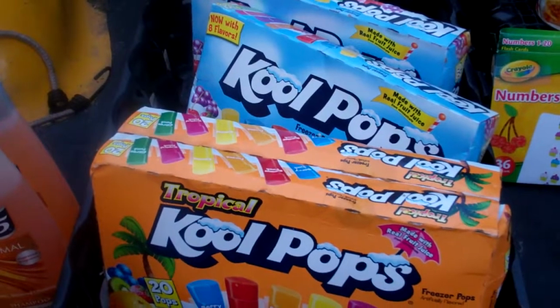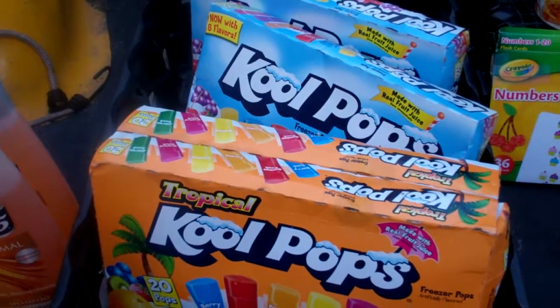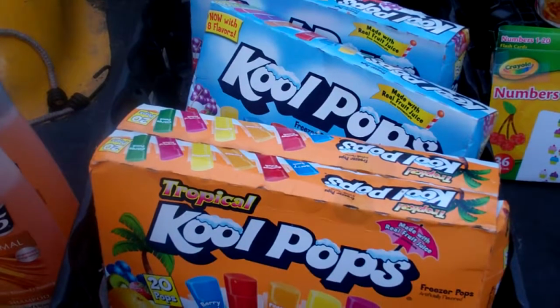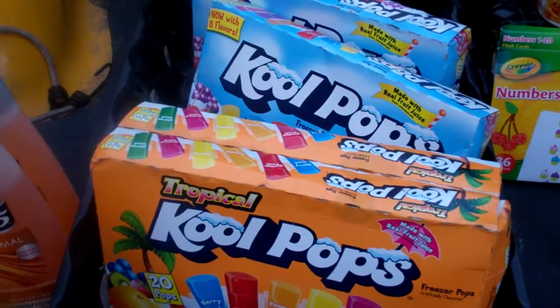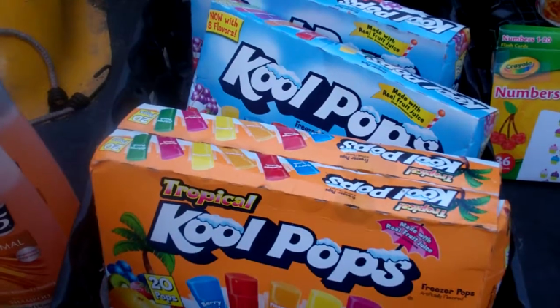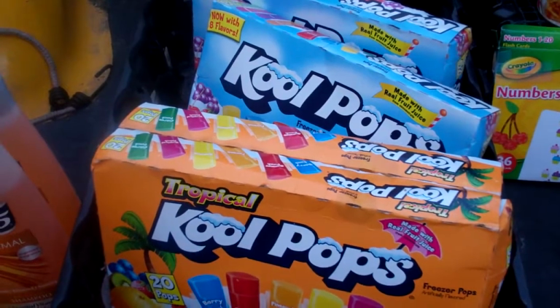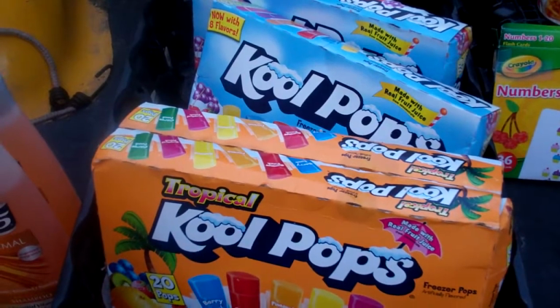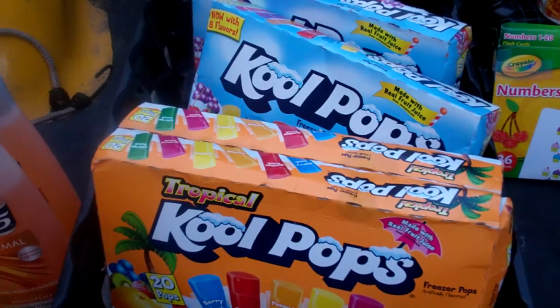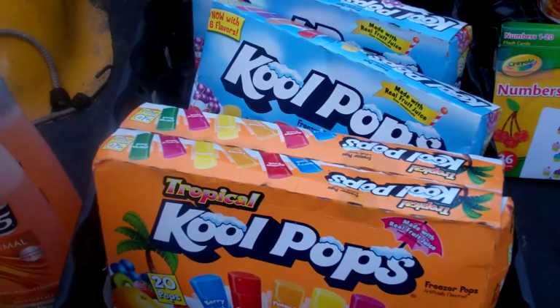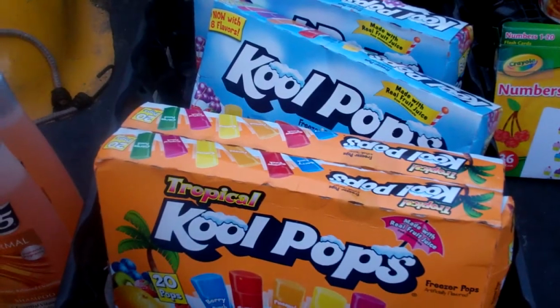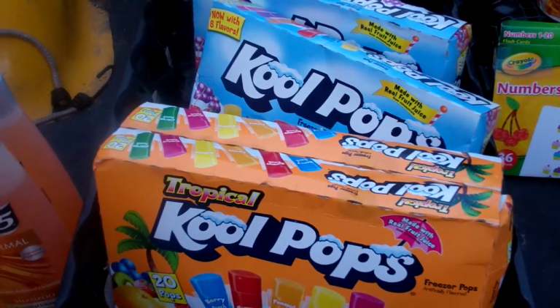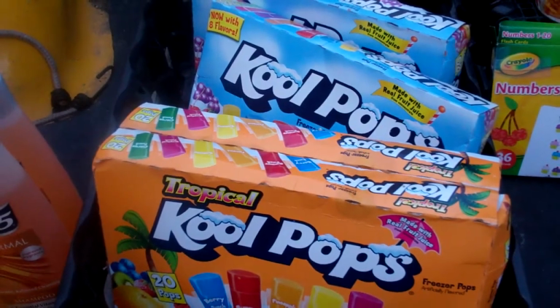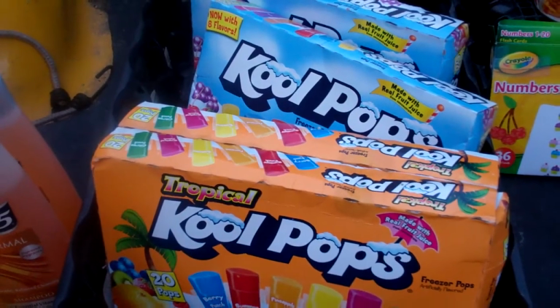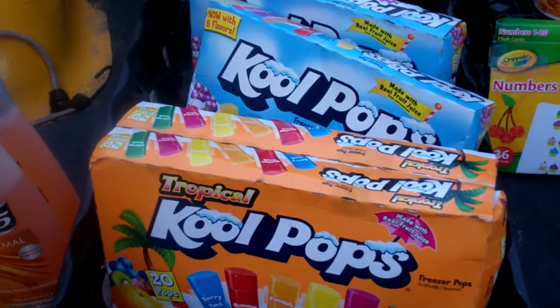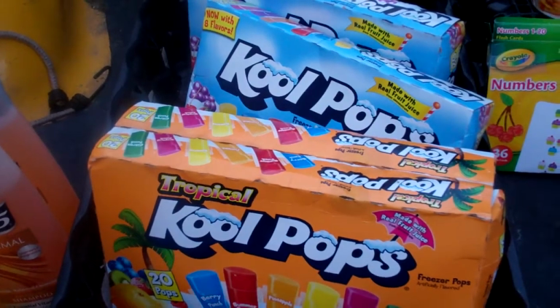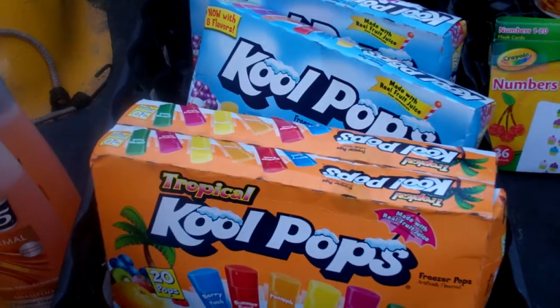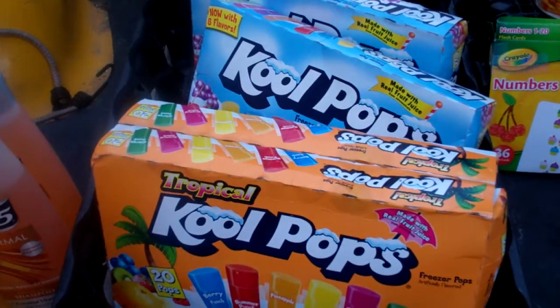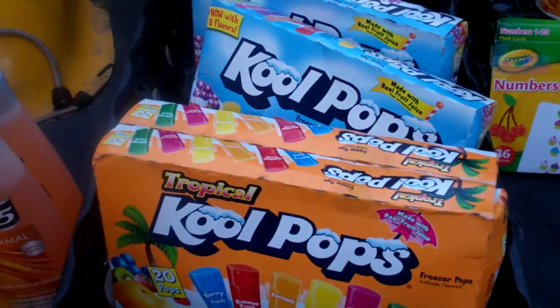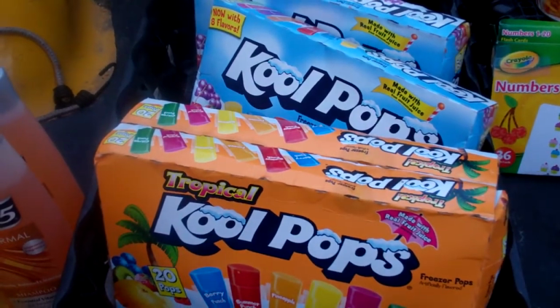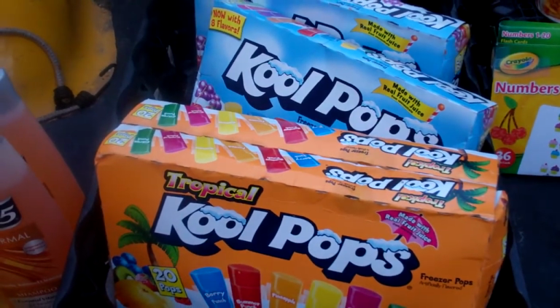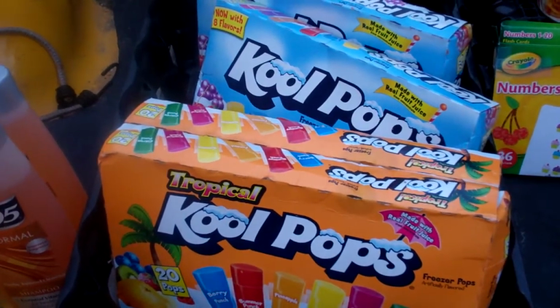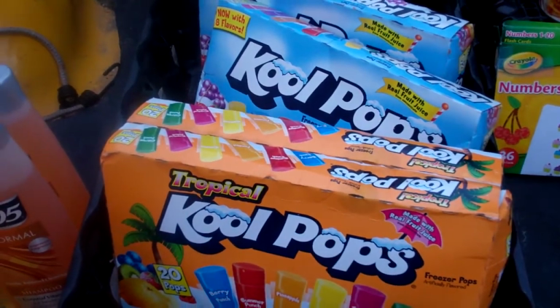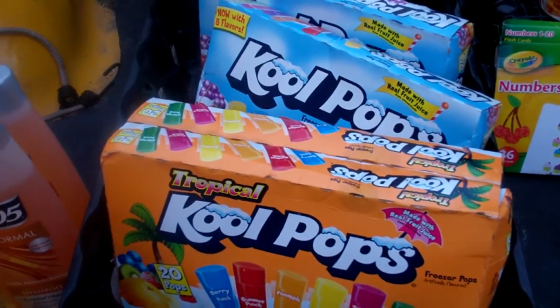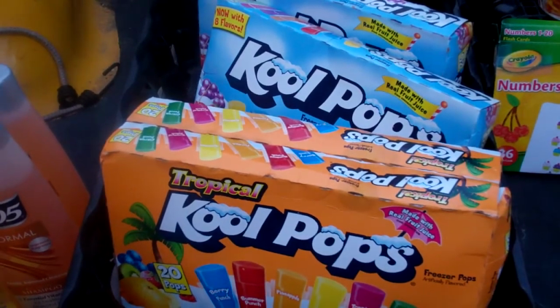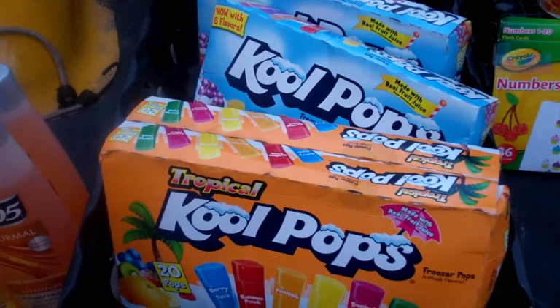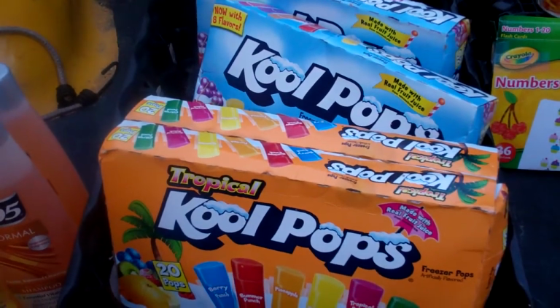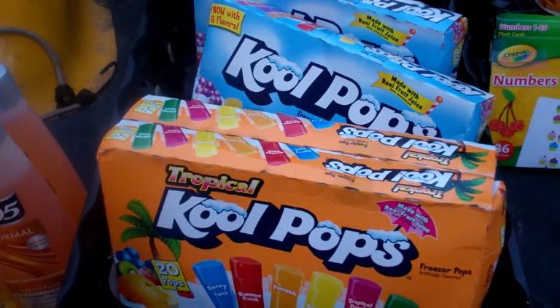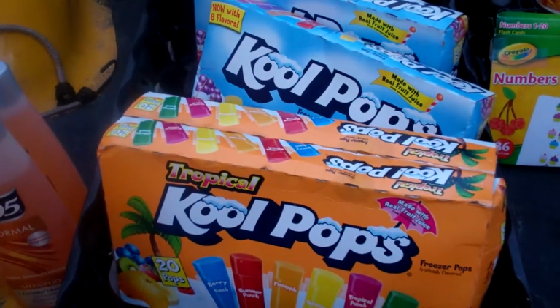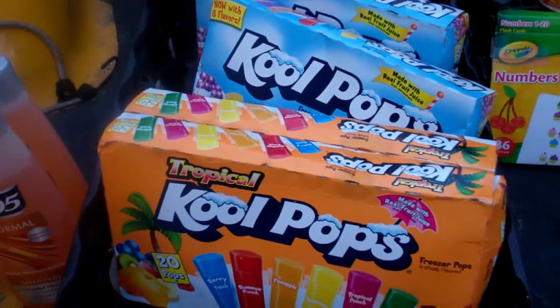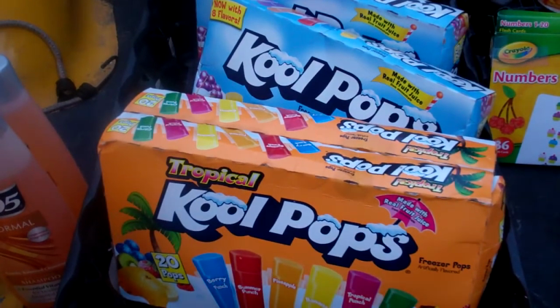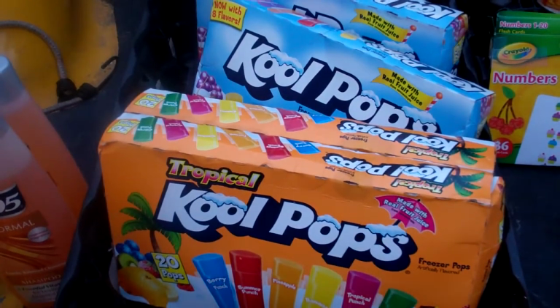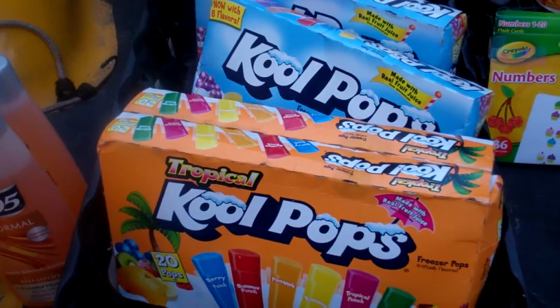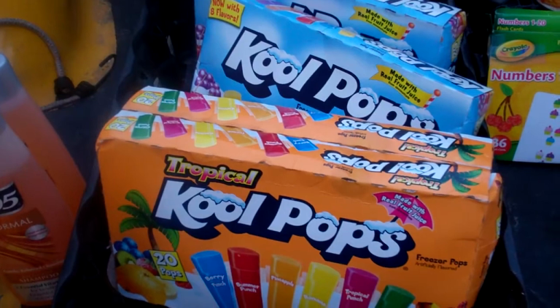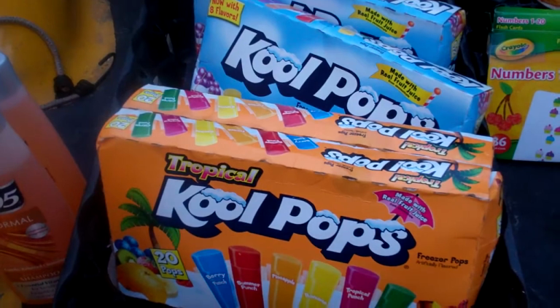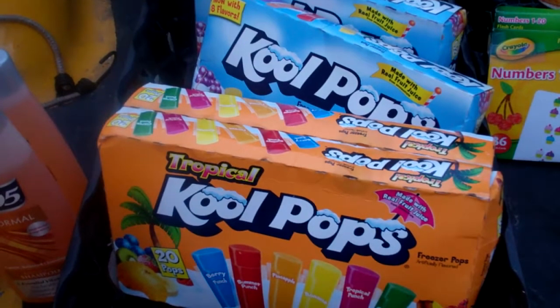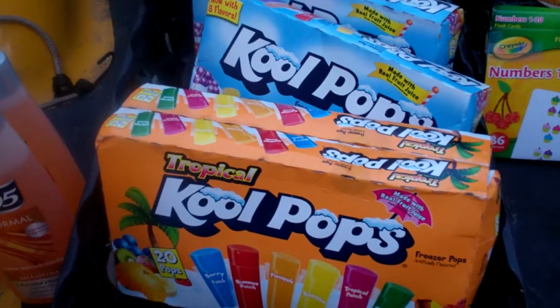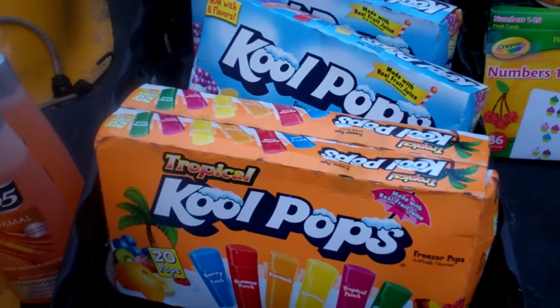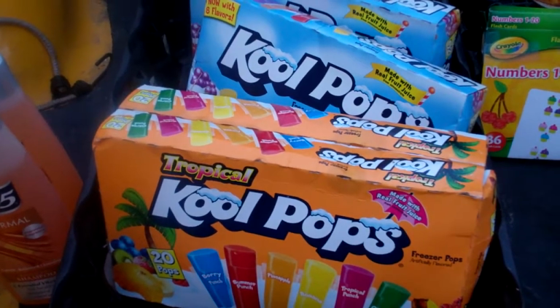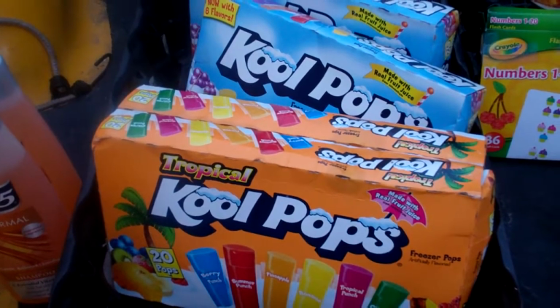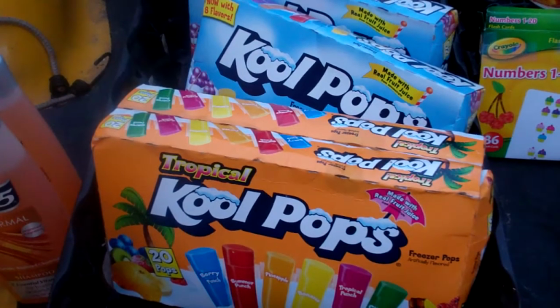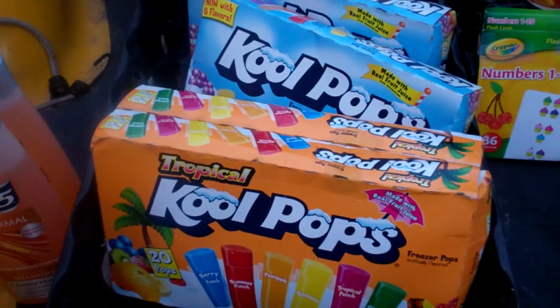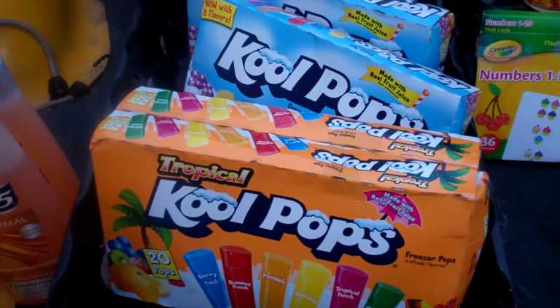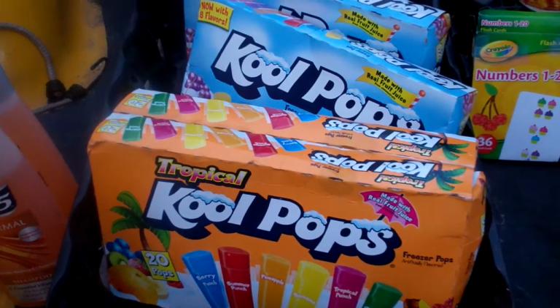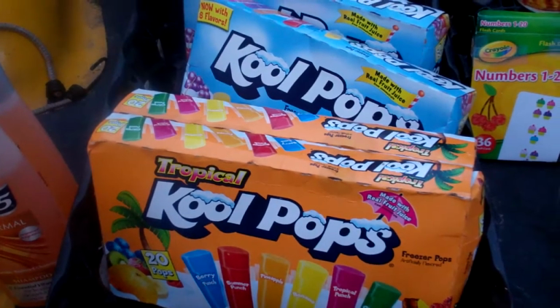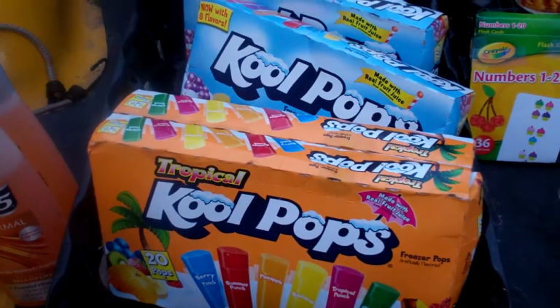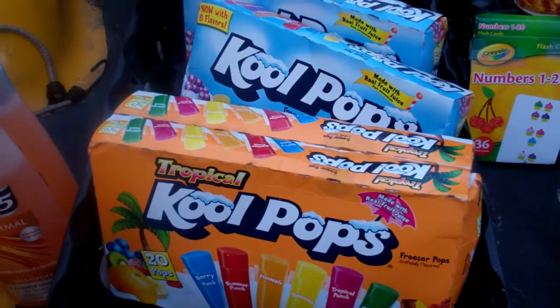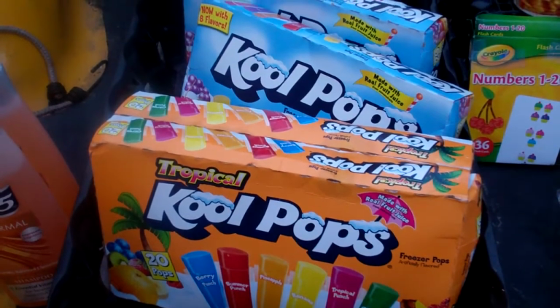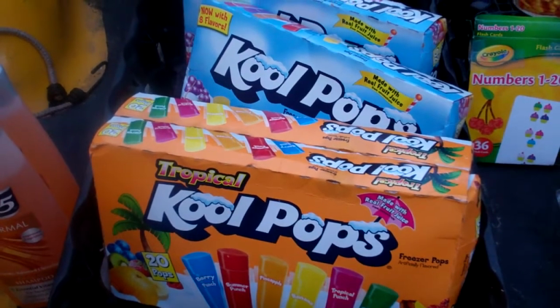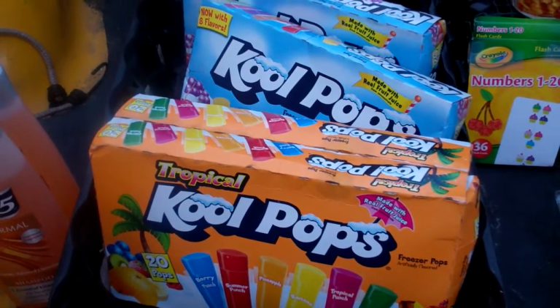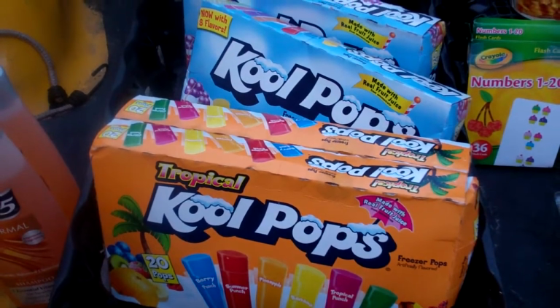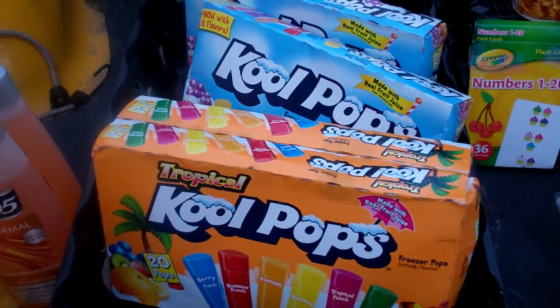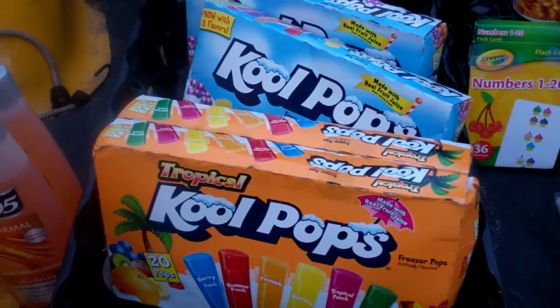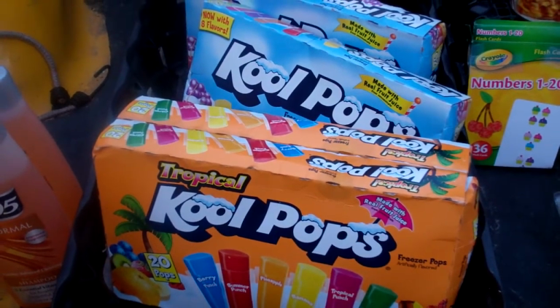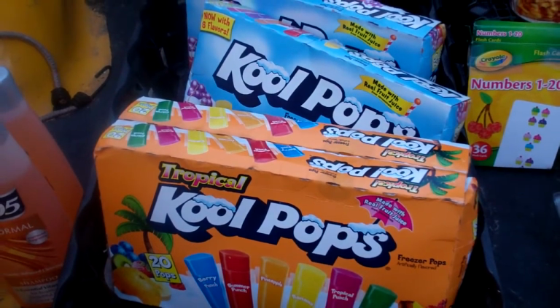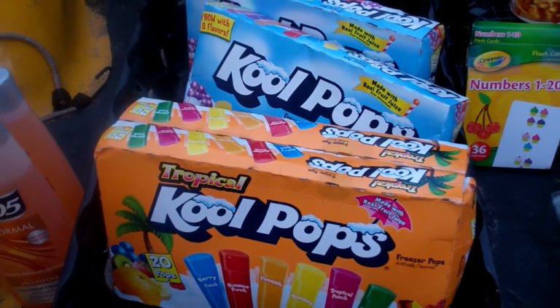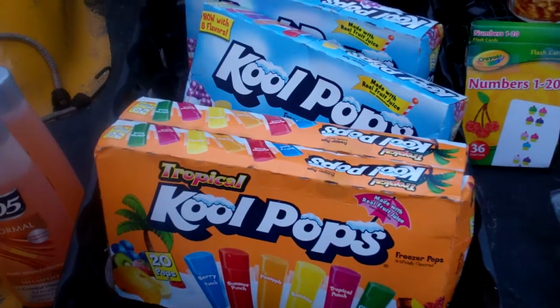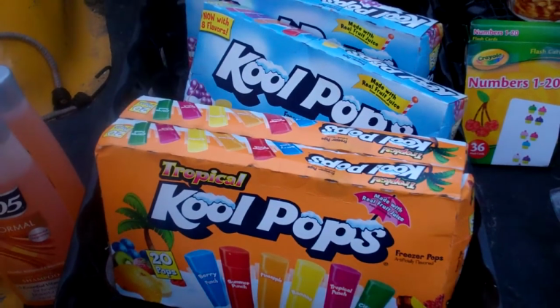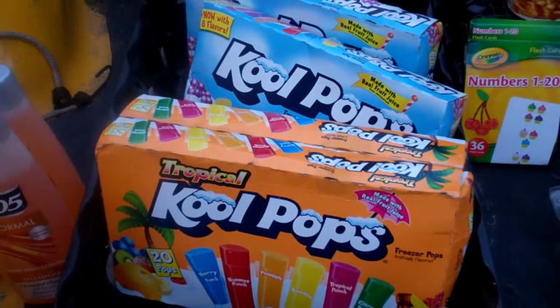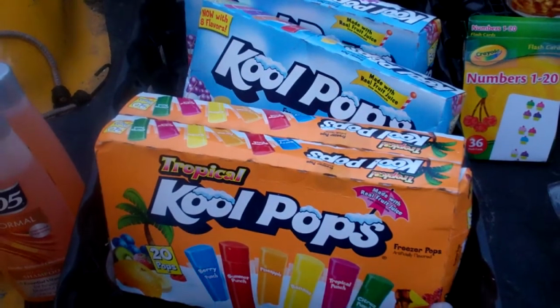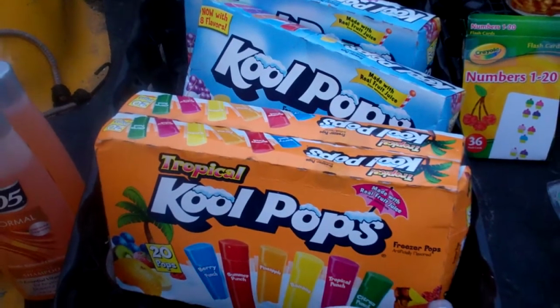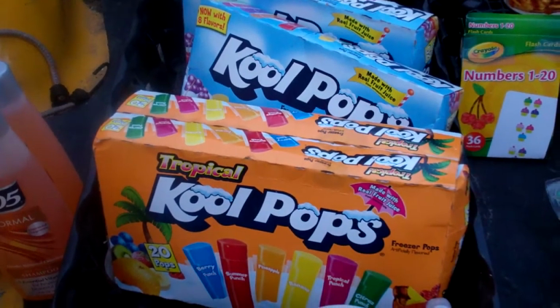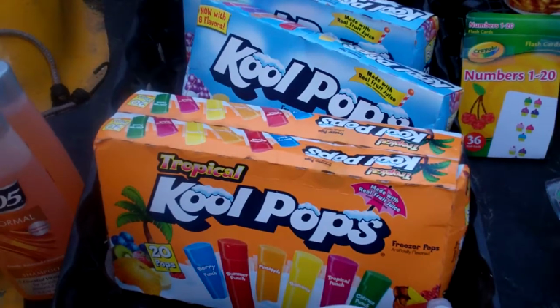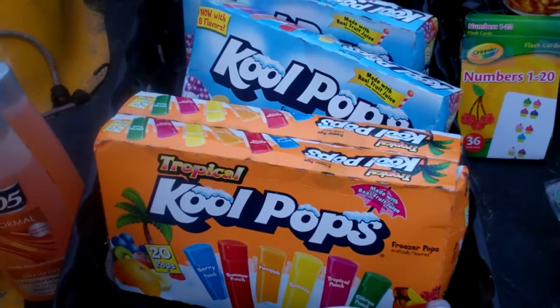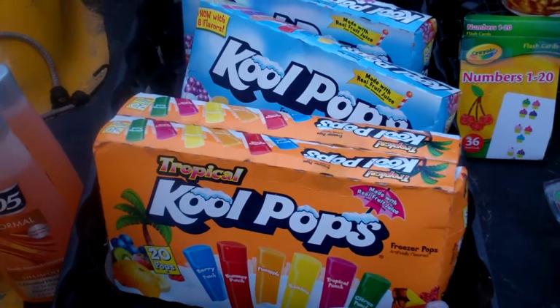Good morning, good YouTube people. Captain Lope in with you. Quick little dumpster haul this morning — only had two spots that gave anything up.